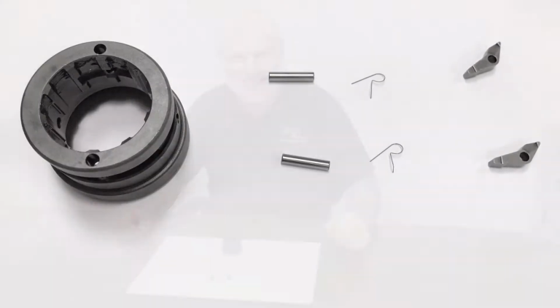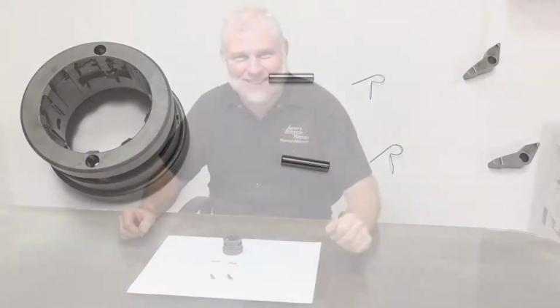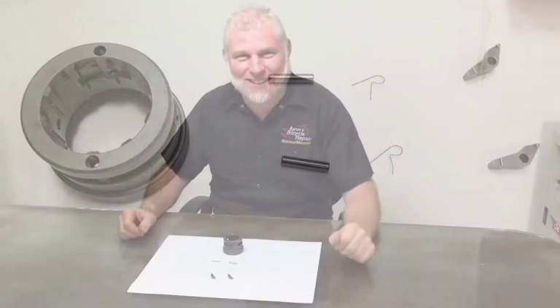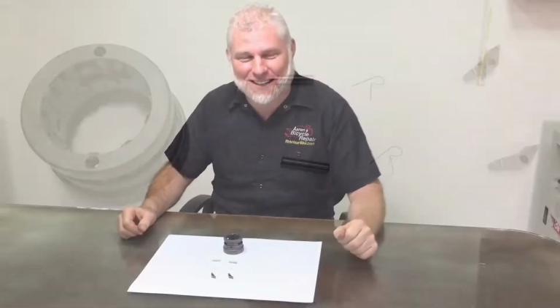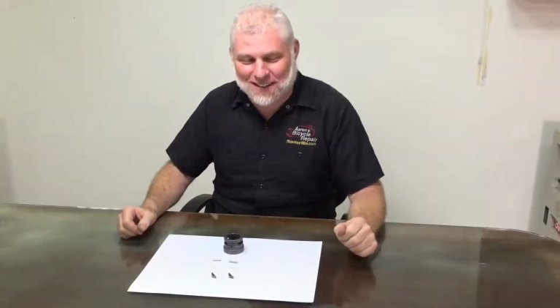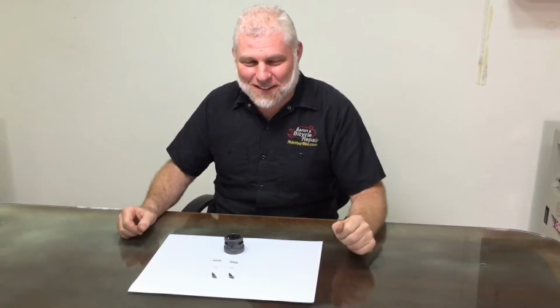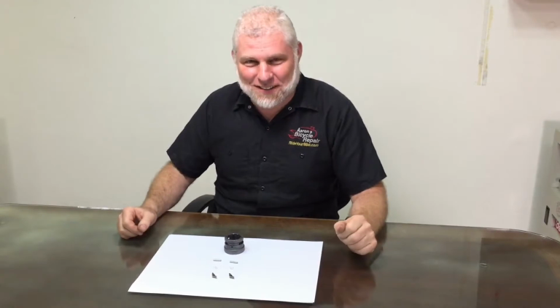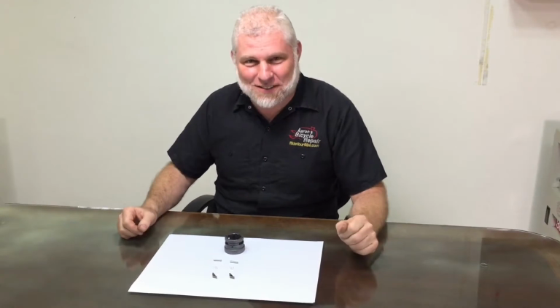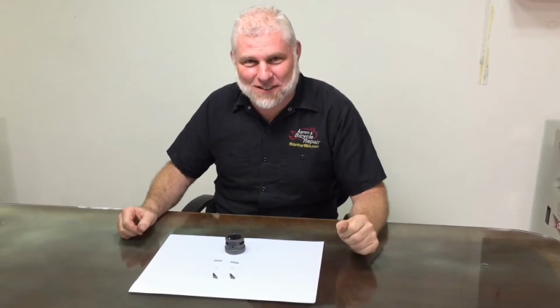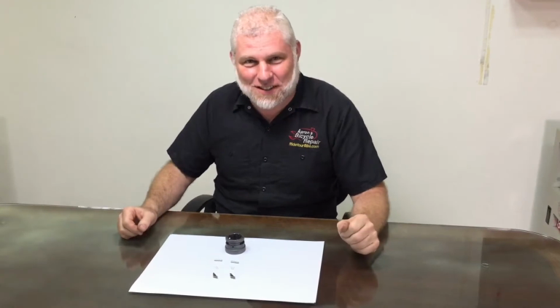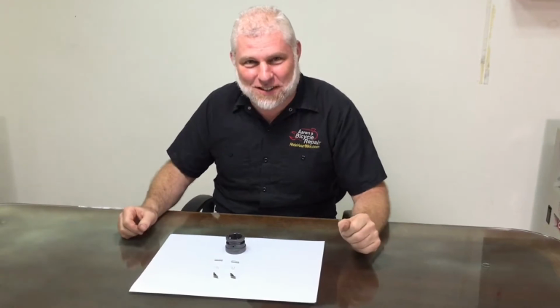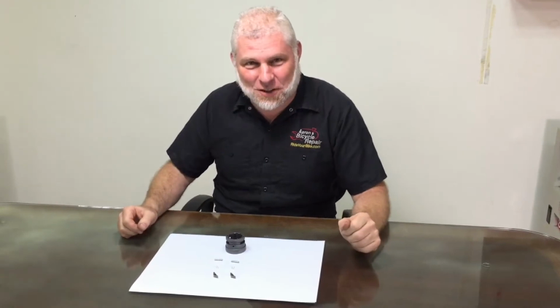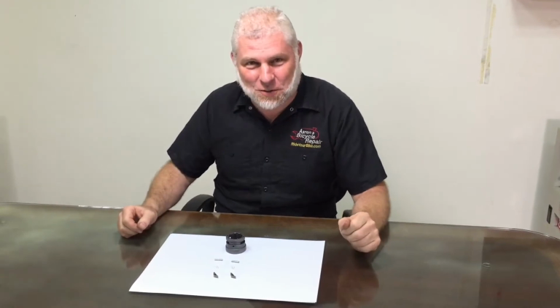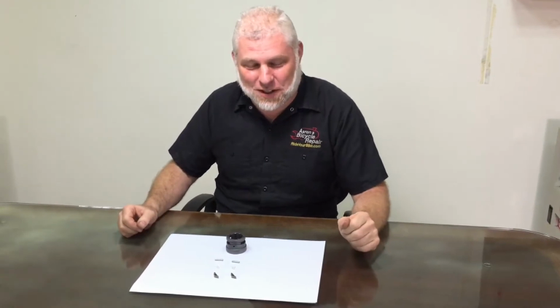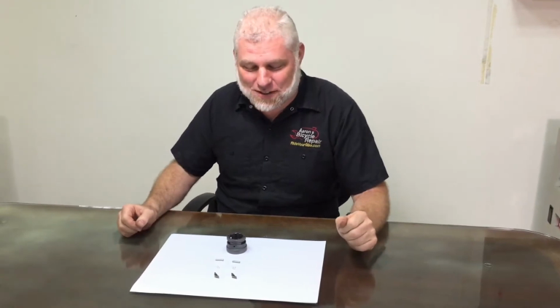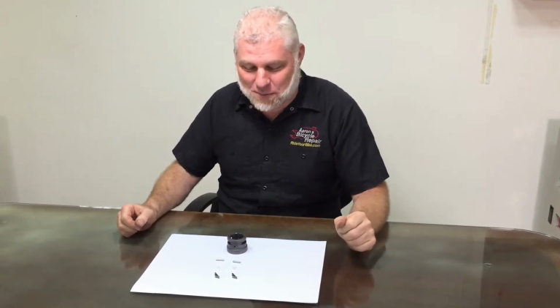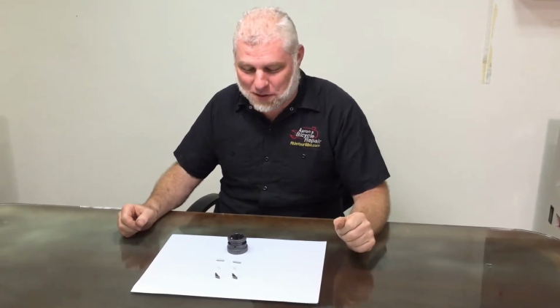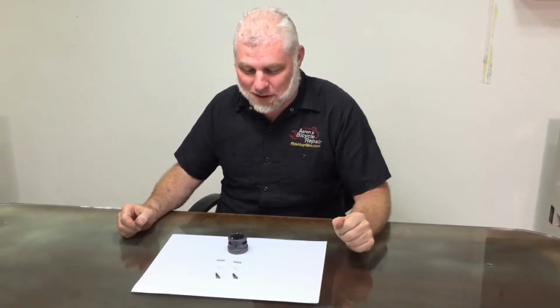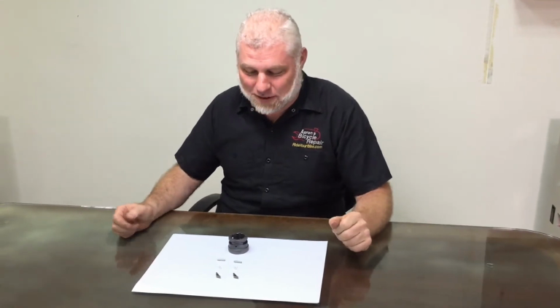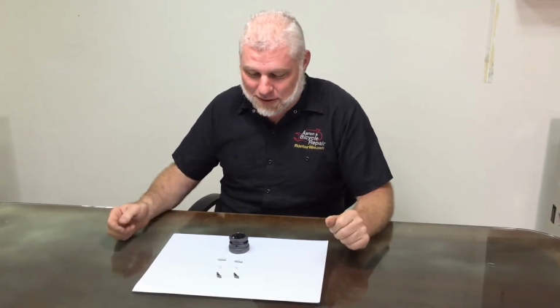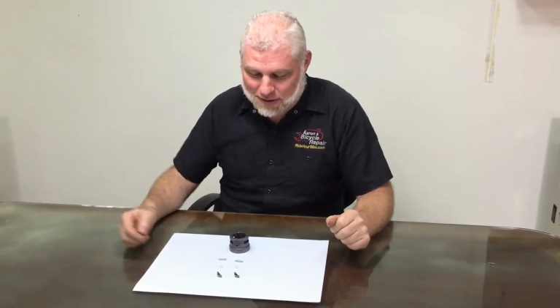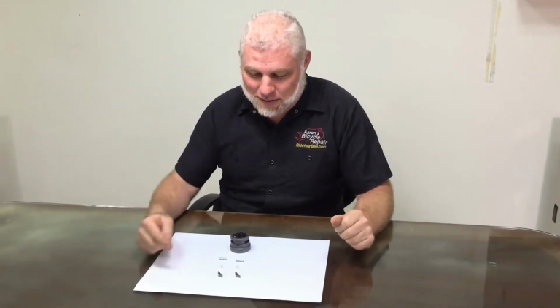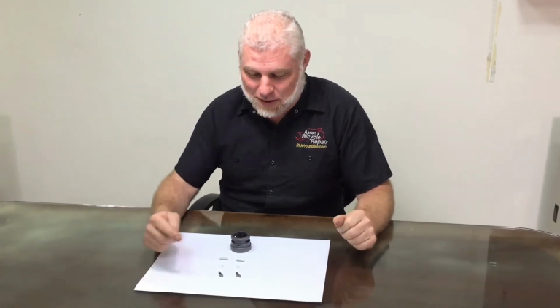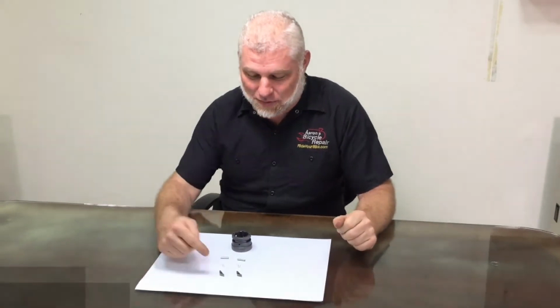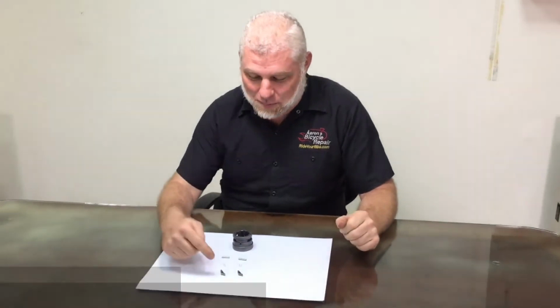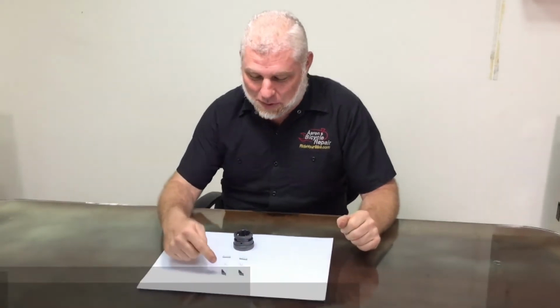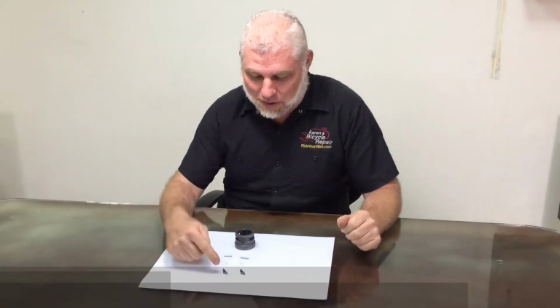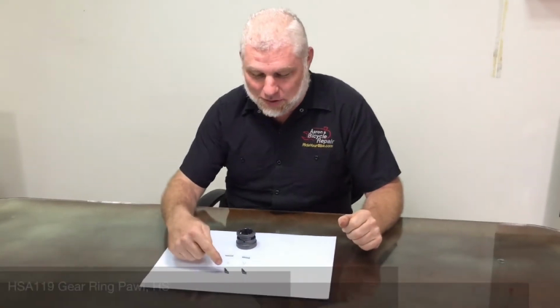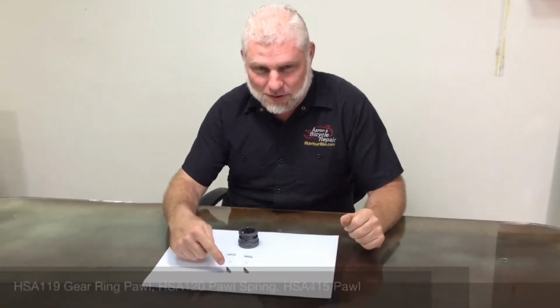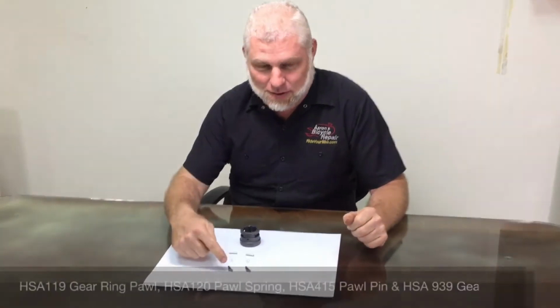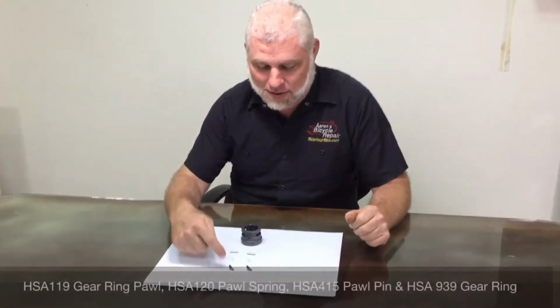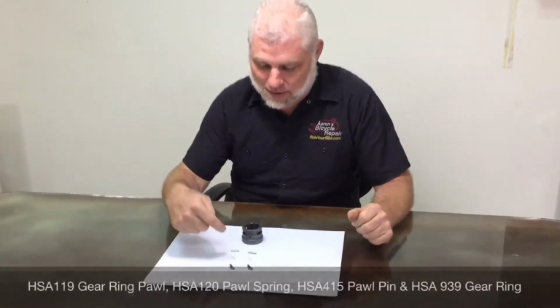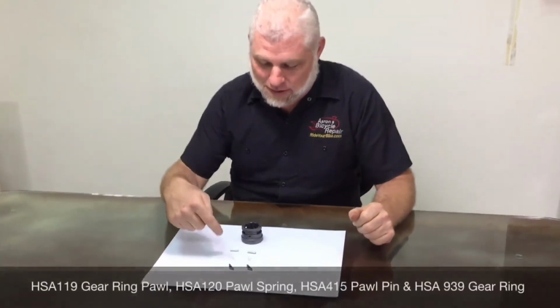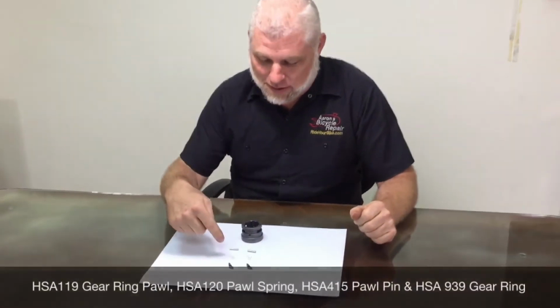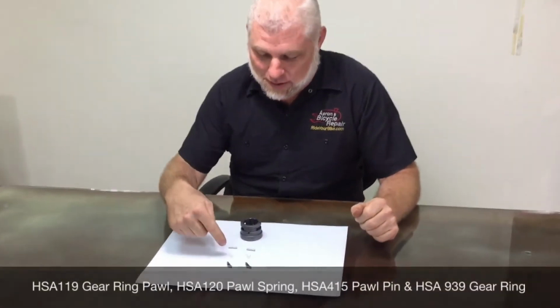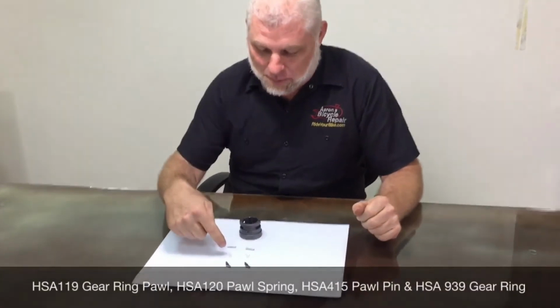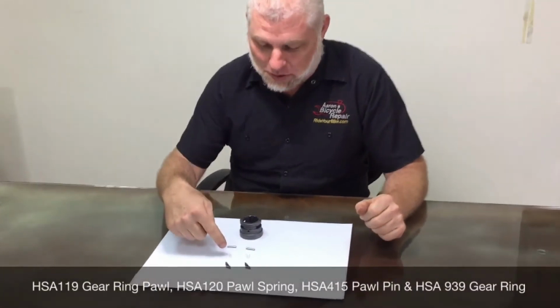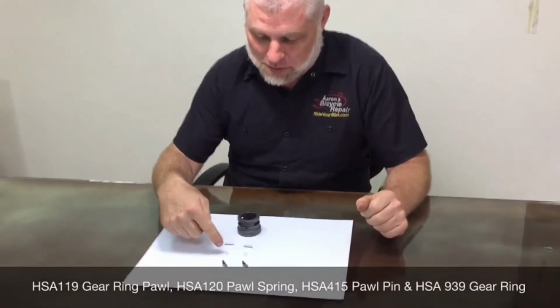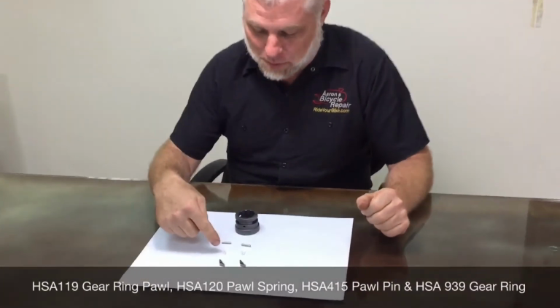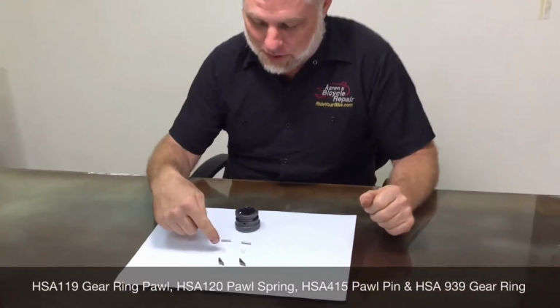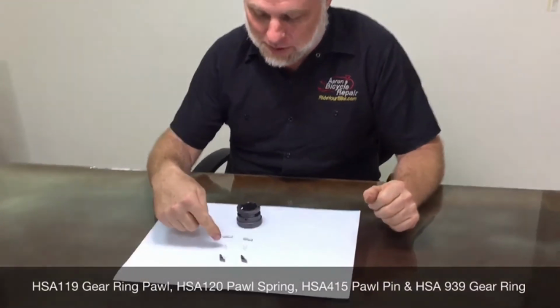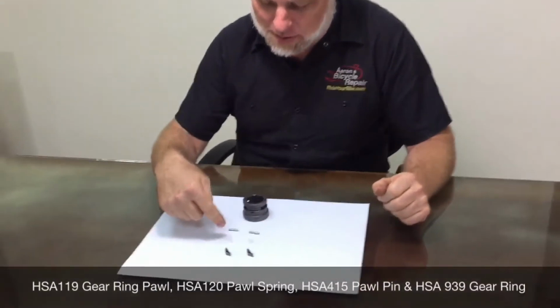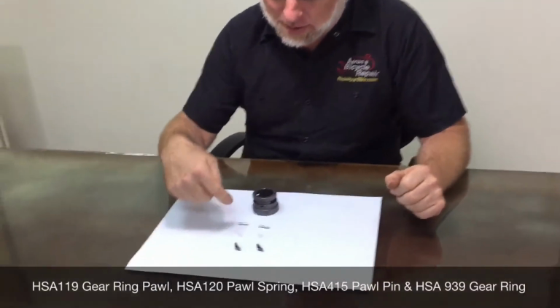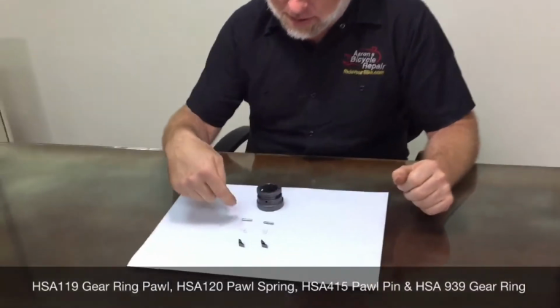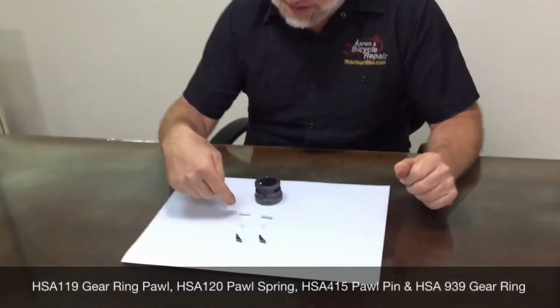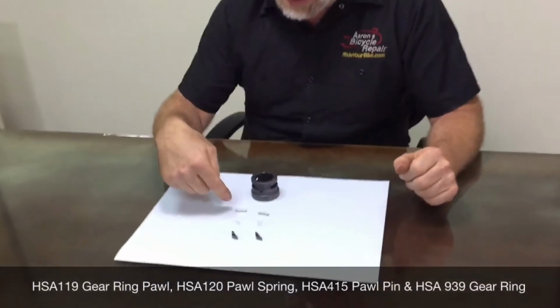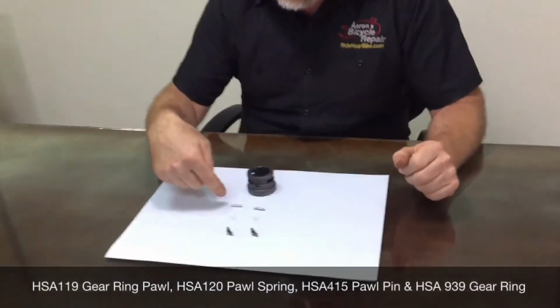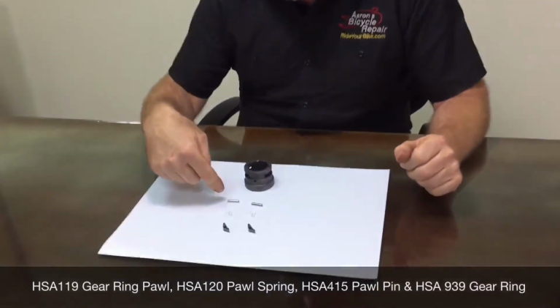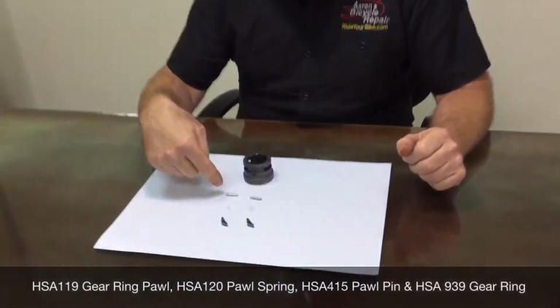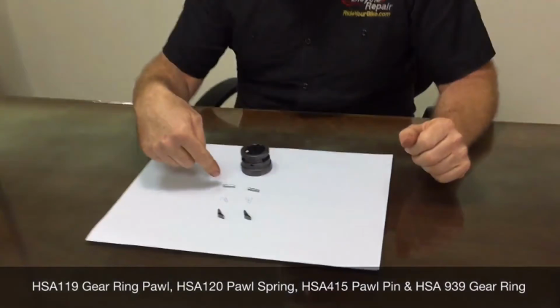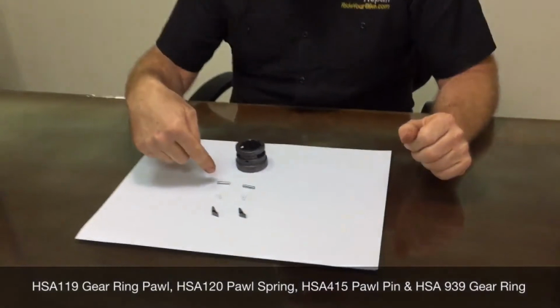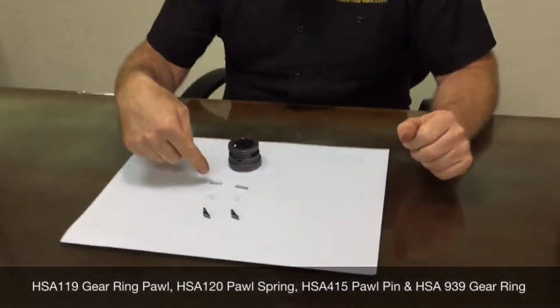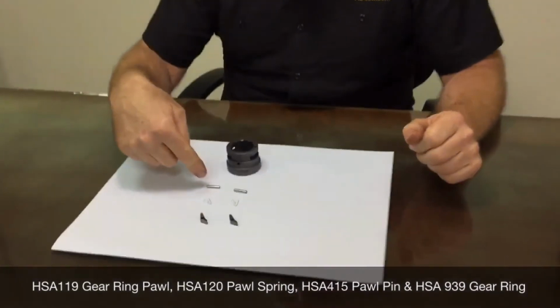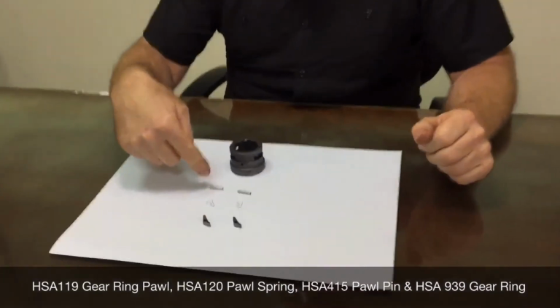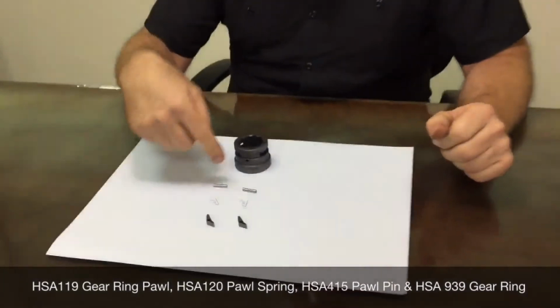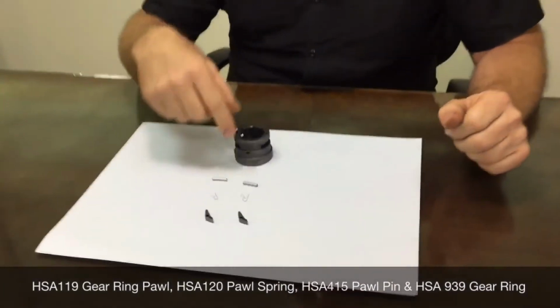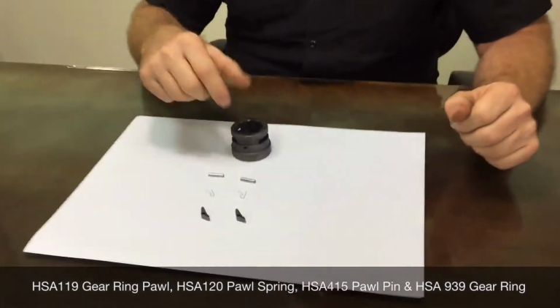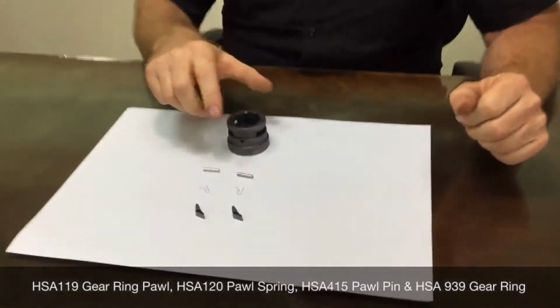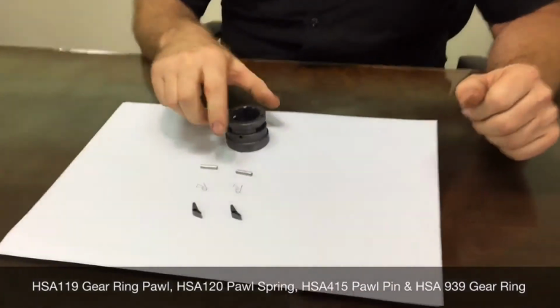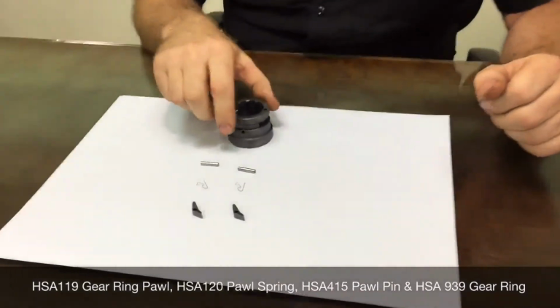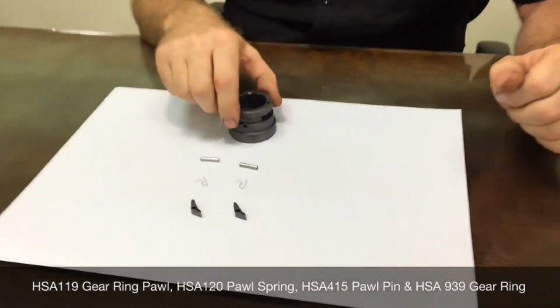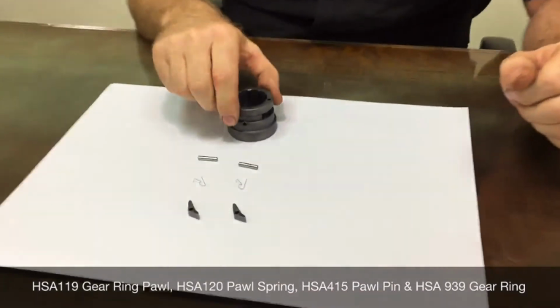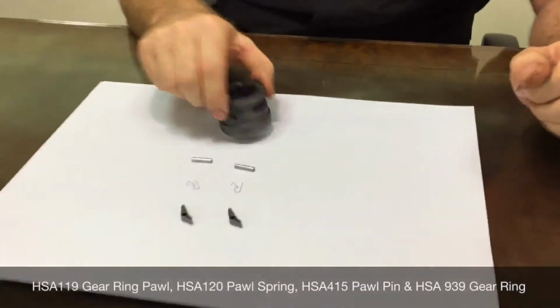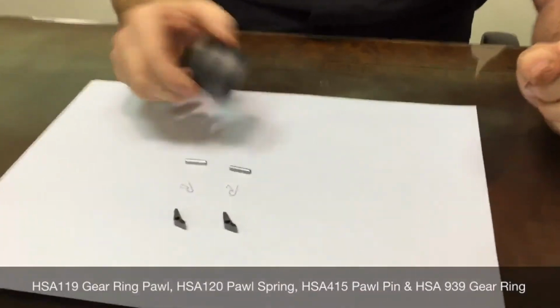This is the gear ring assembly. We have the pawls, the pawl springs, the pawl pins, and the gear ring.